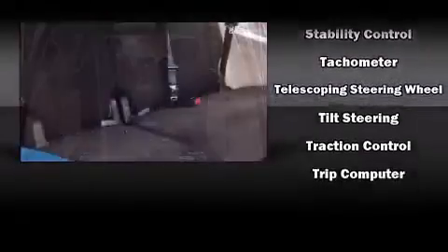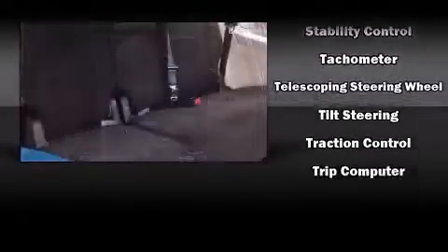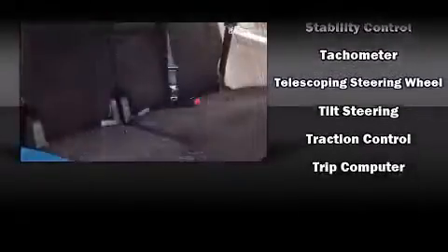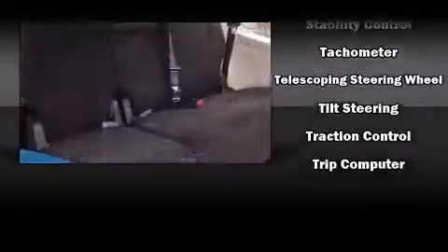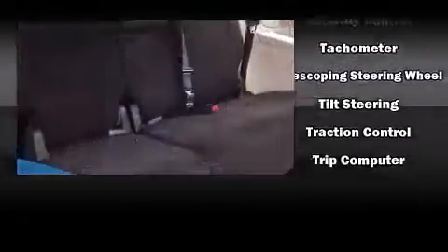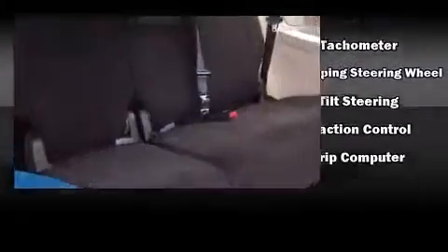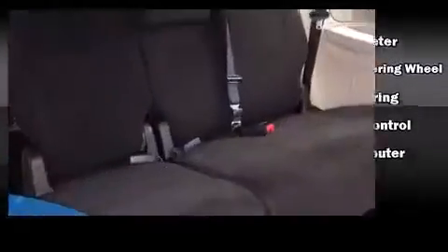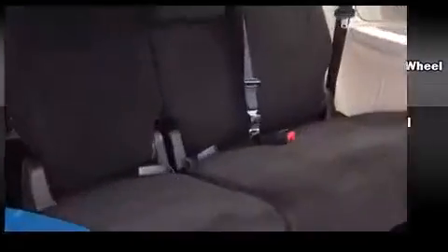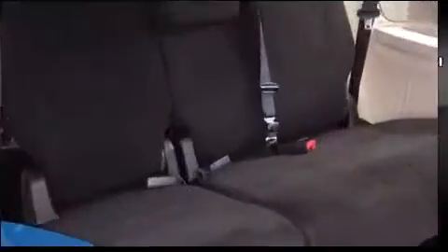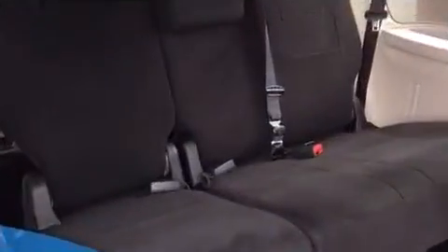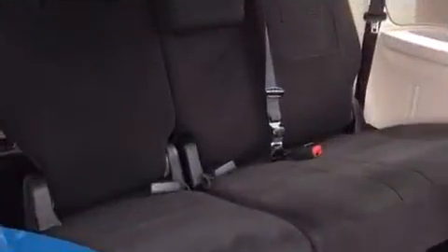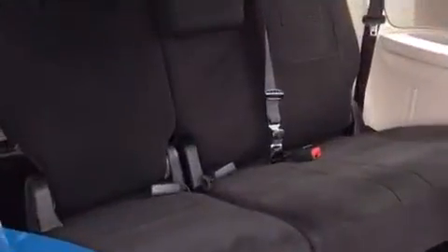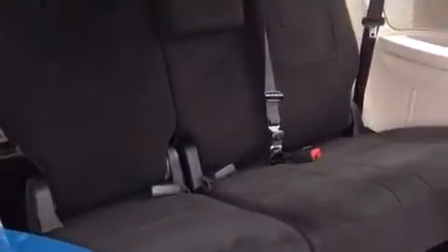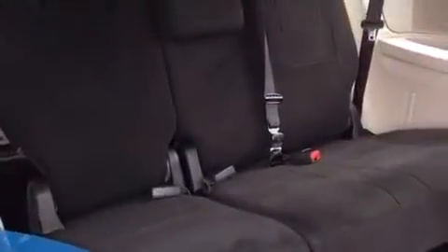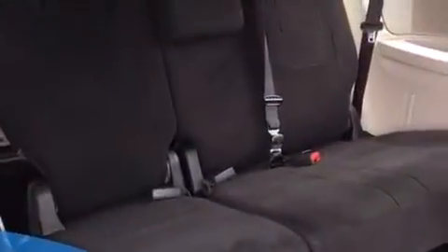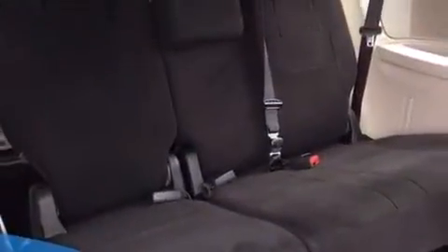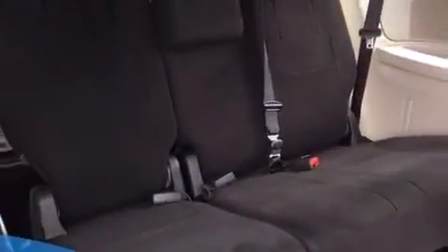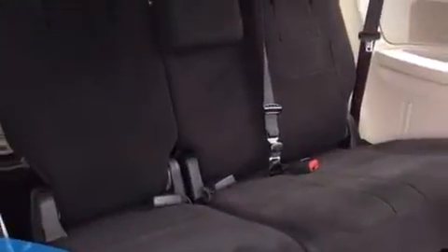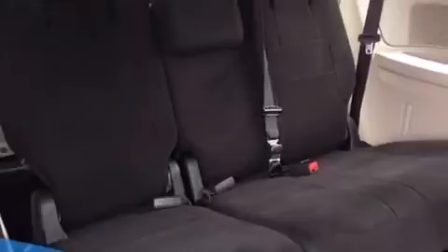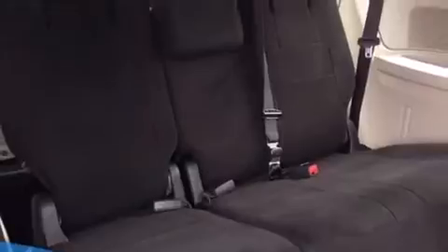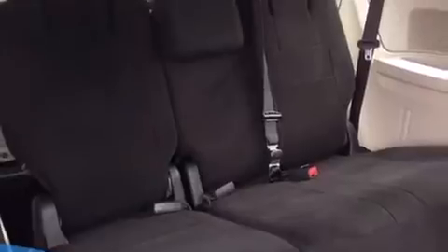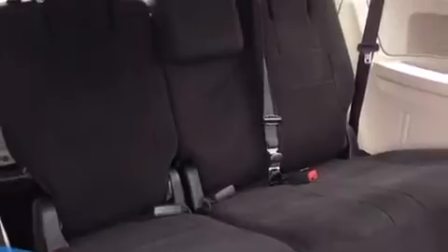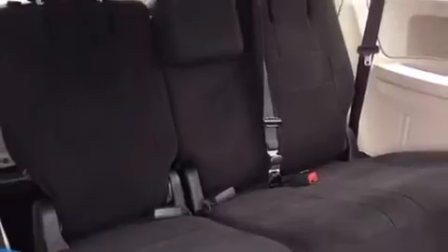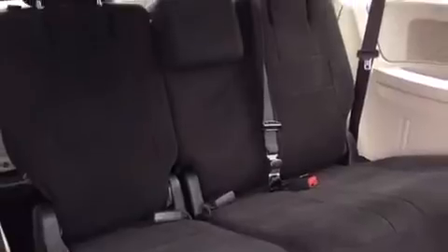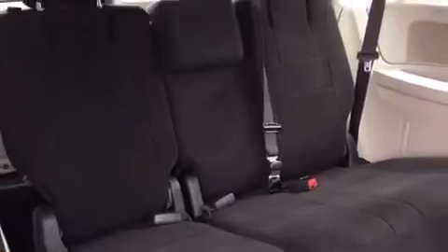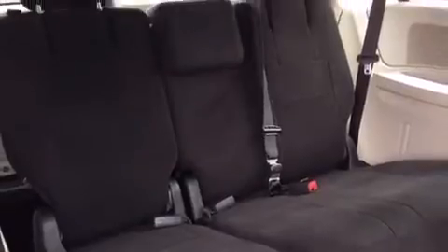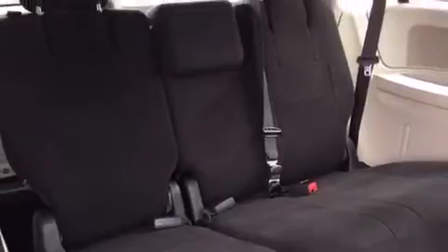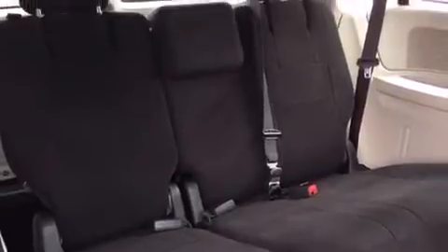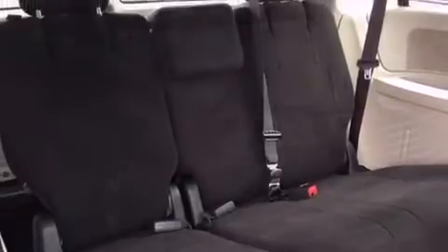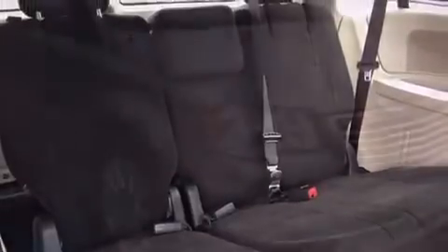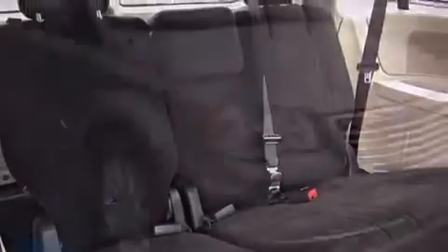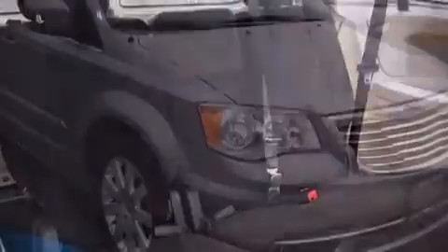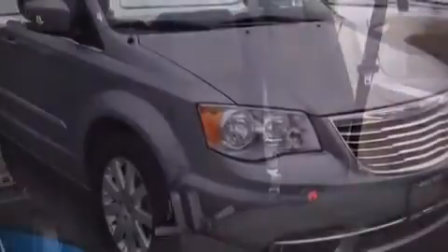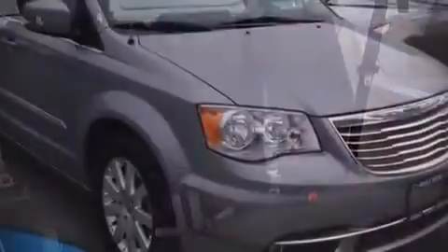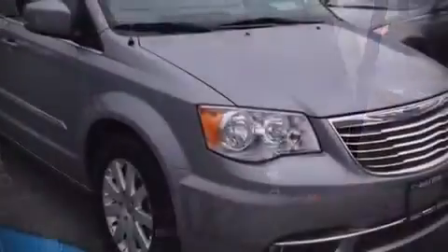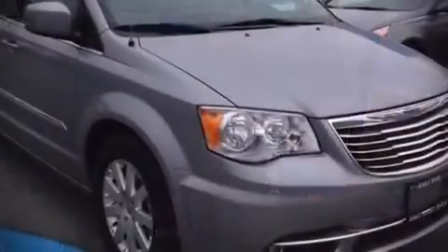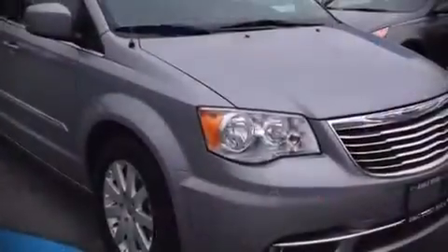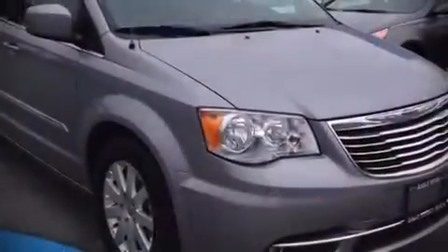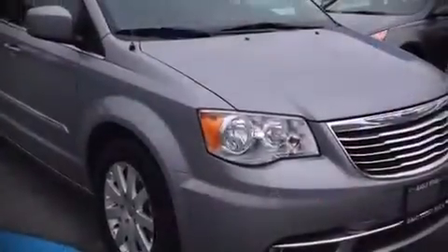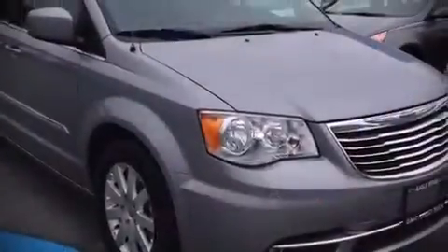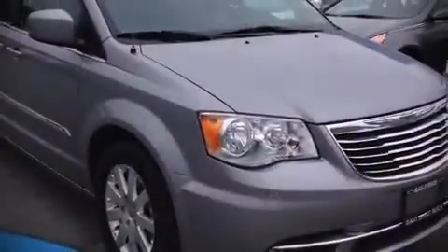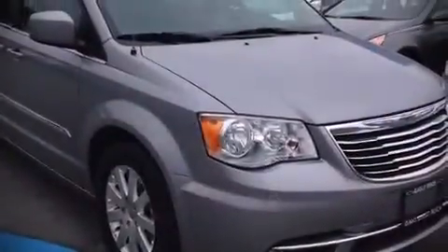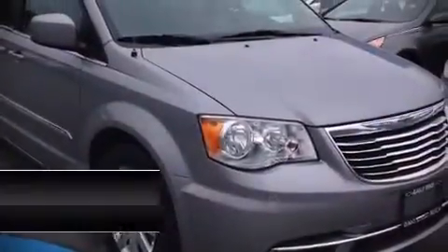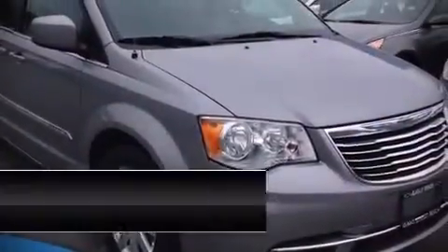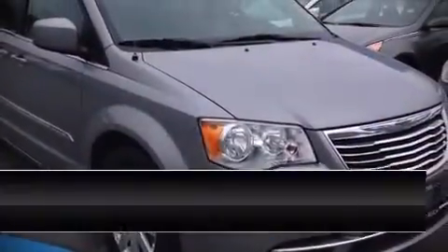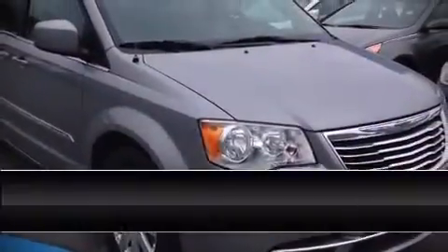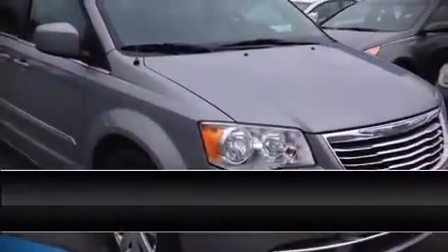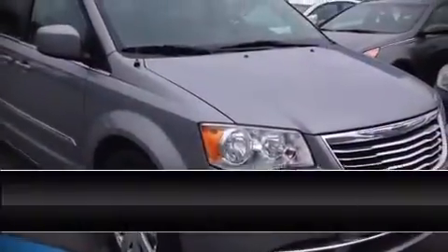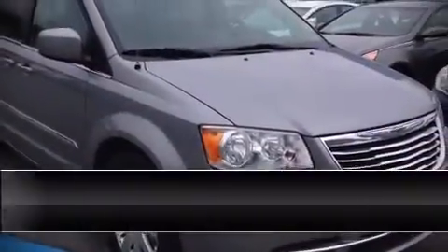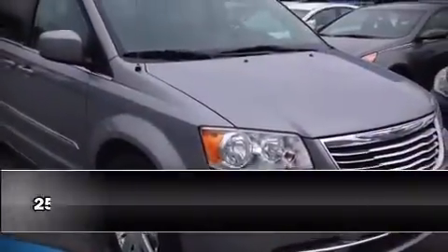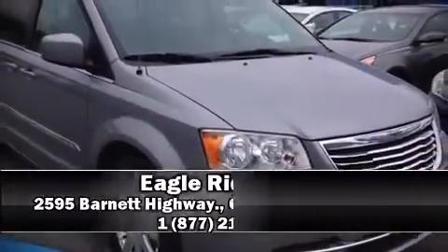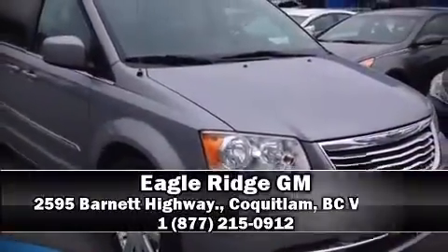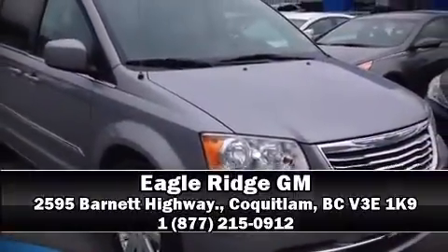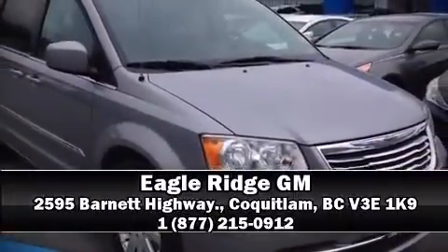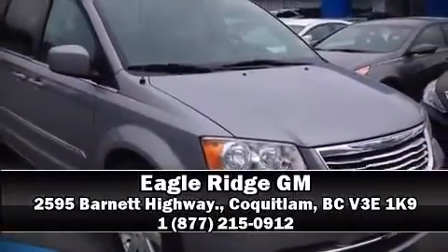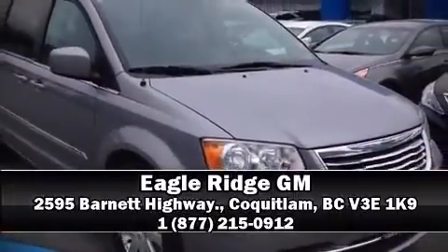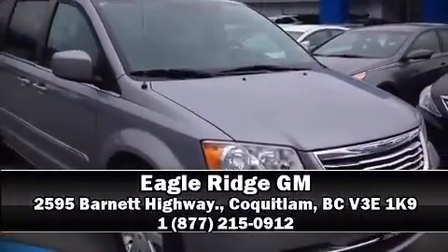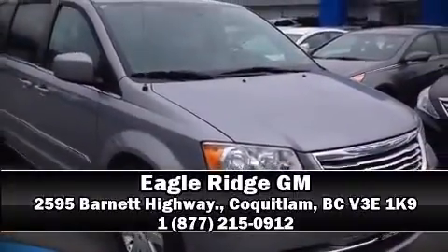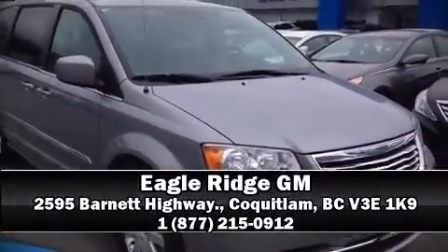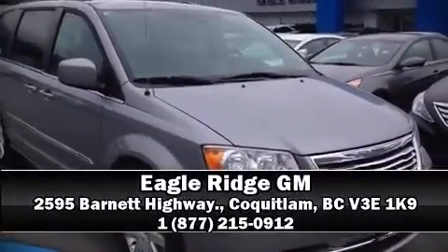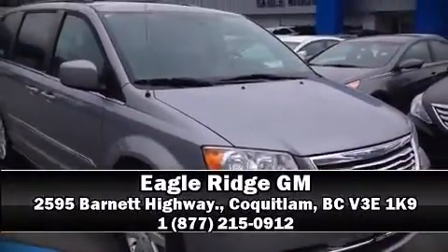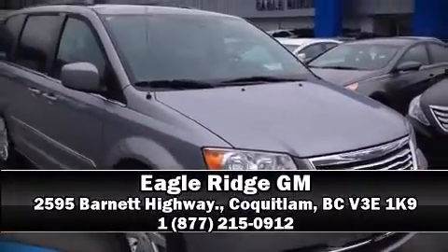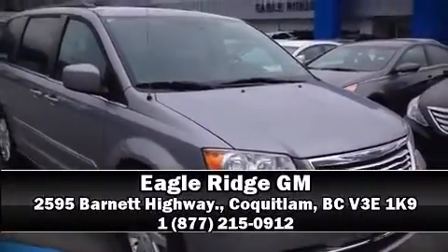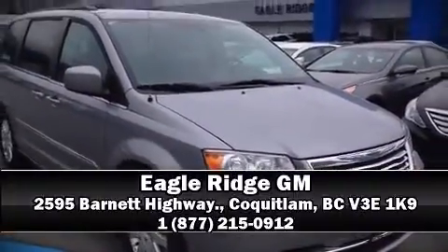Our experienced sales staff is eager to share its knowledge and enthusiasm with you. We're here to help you.